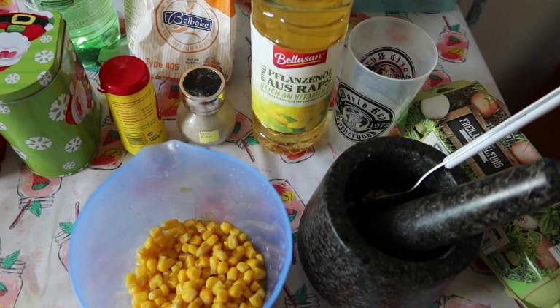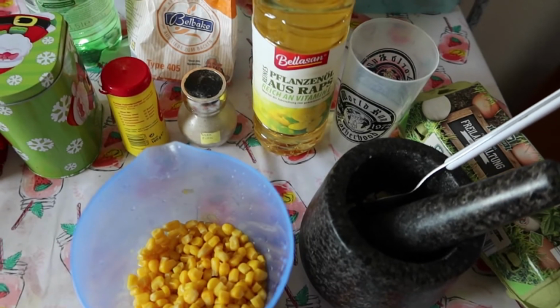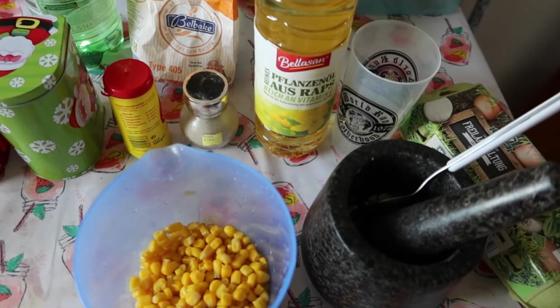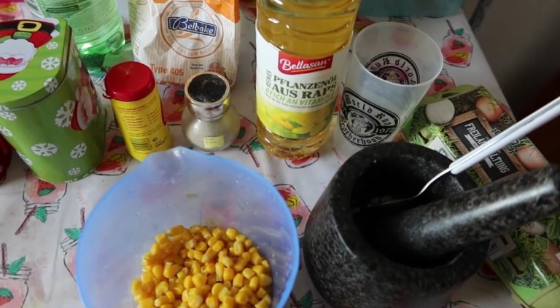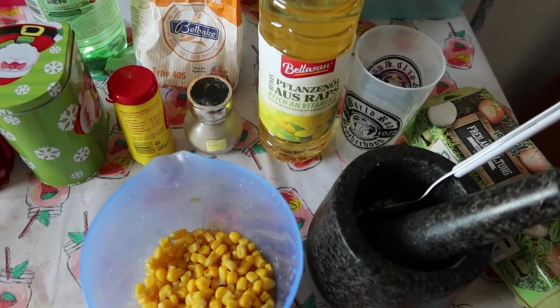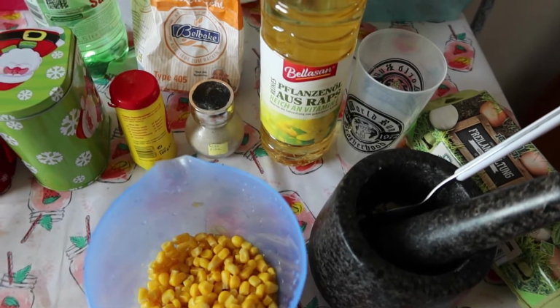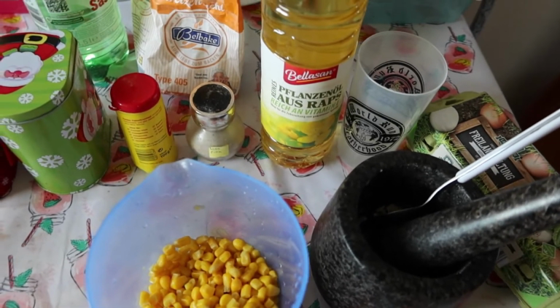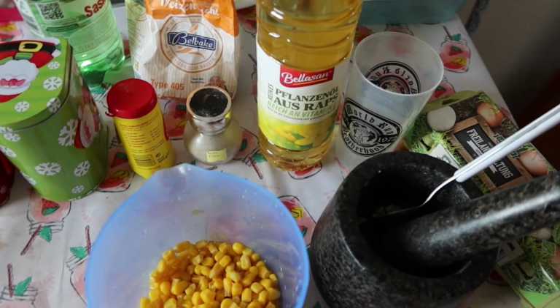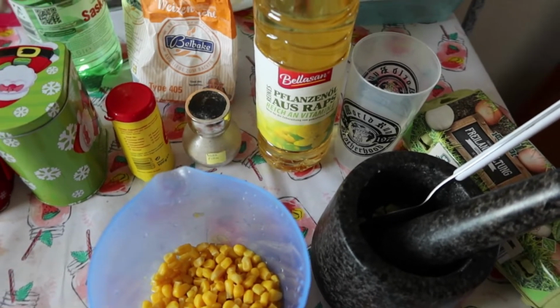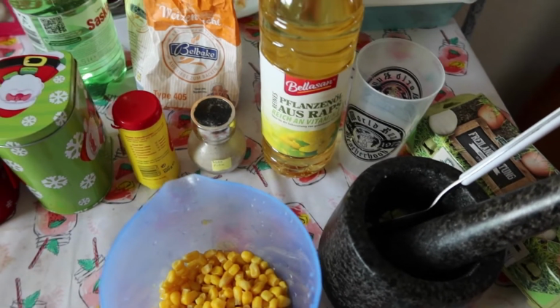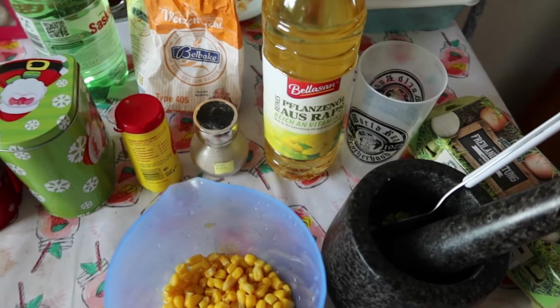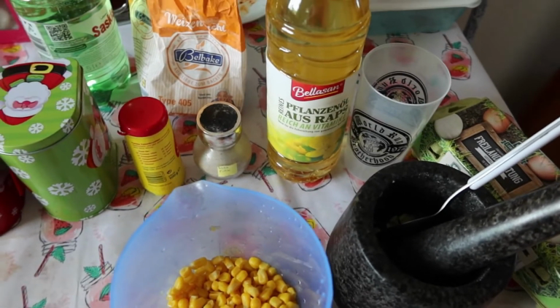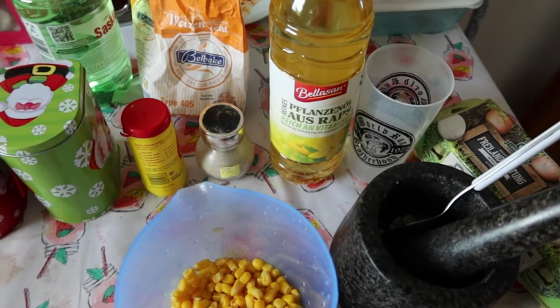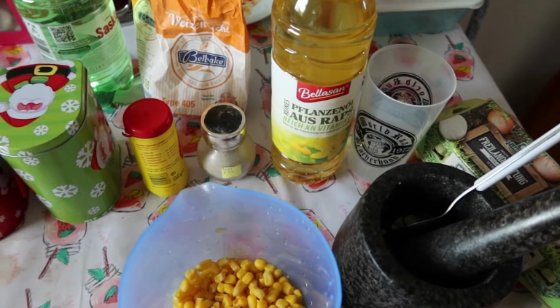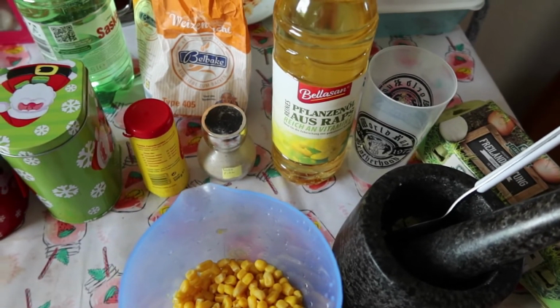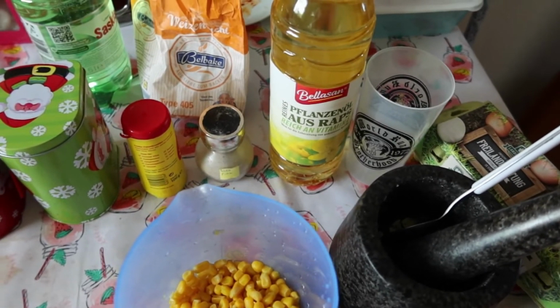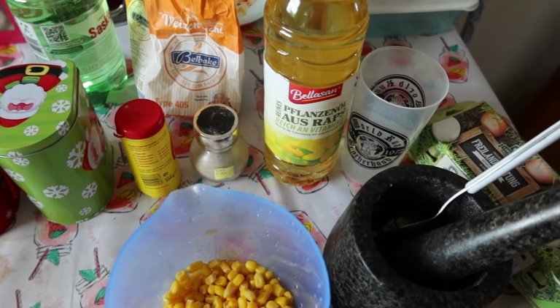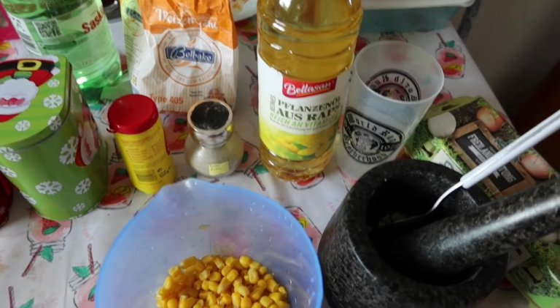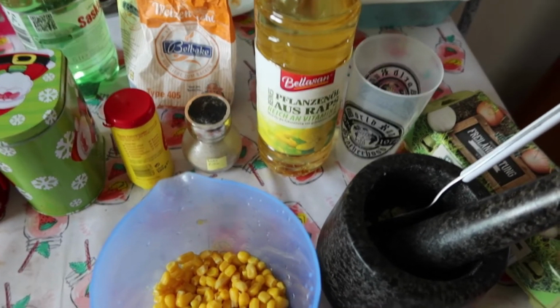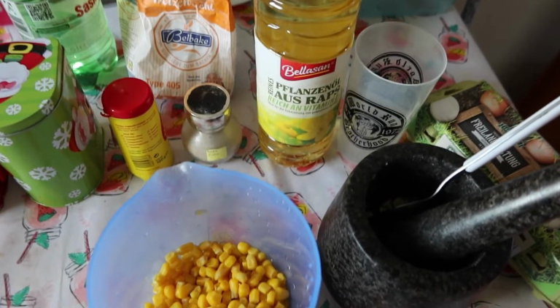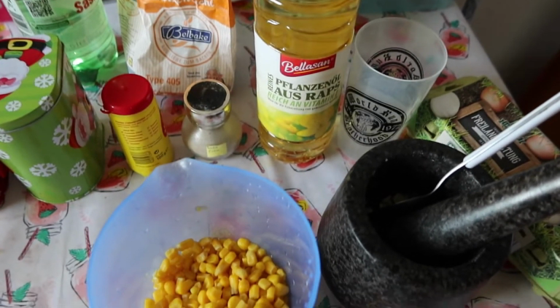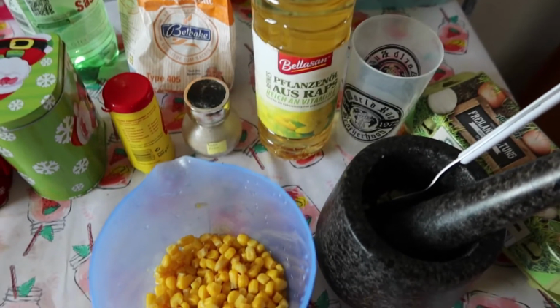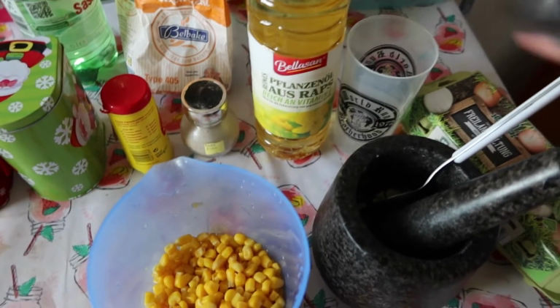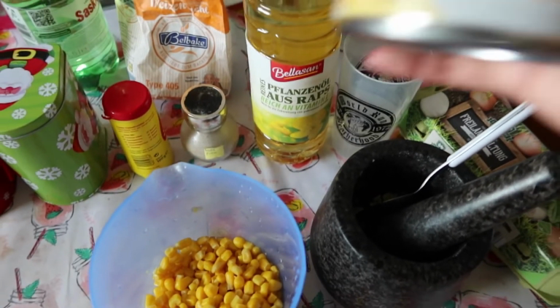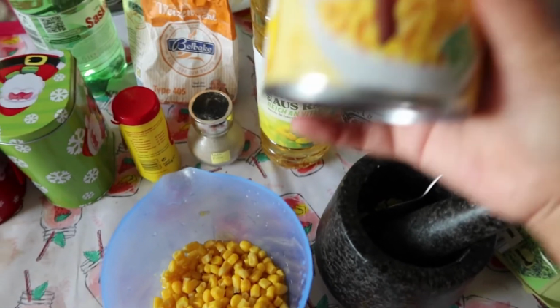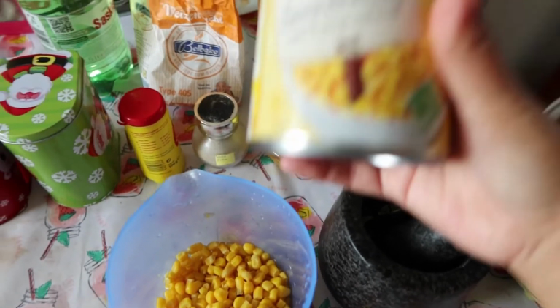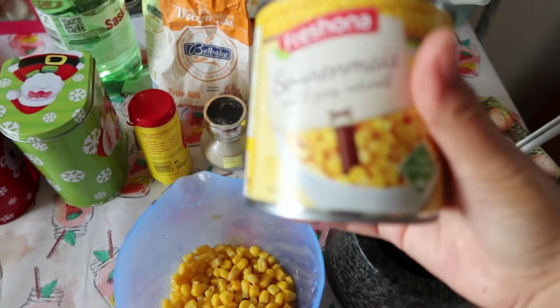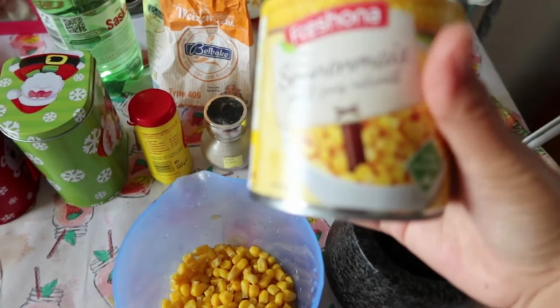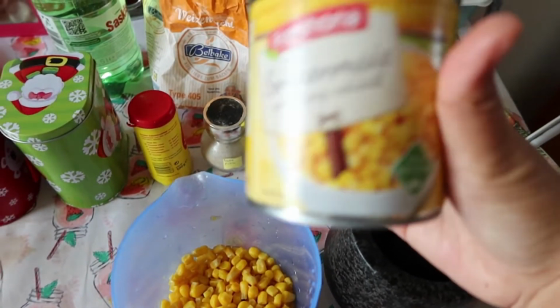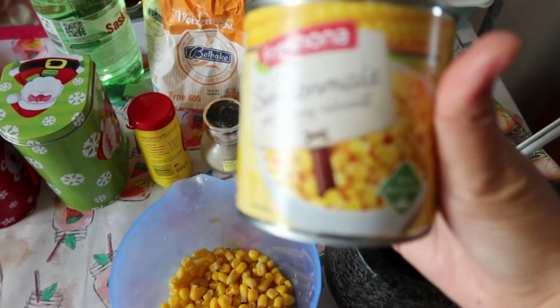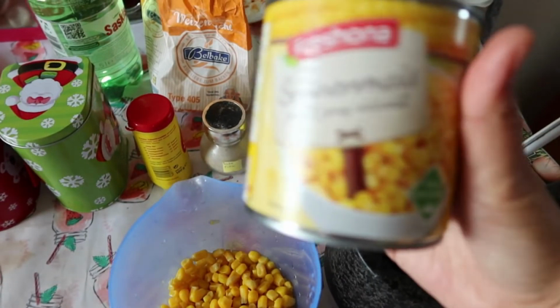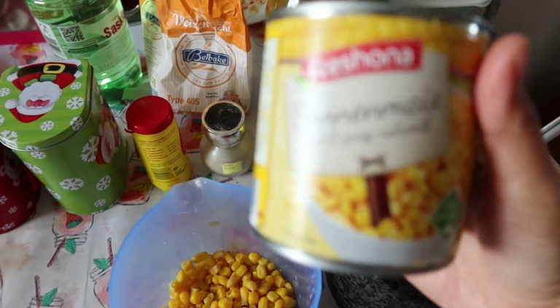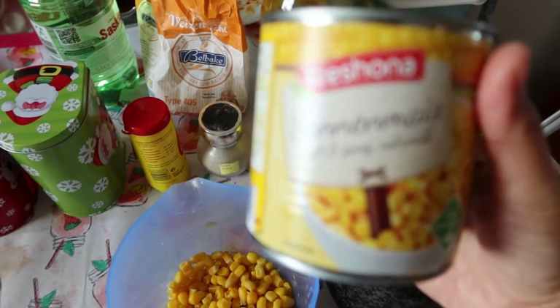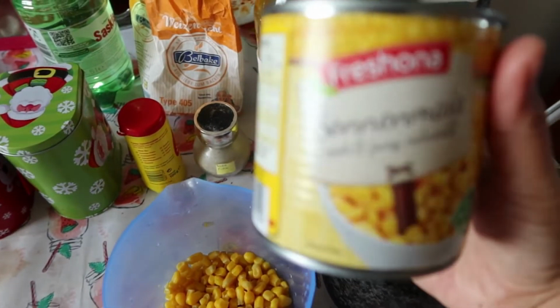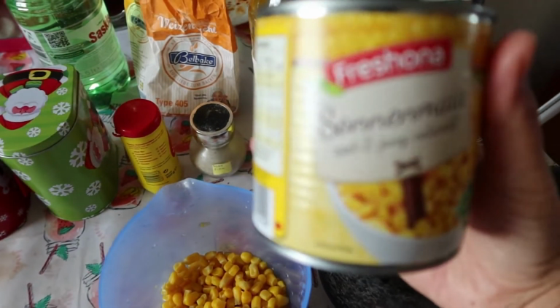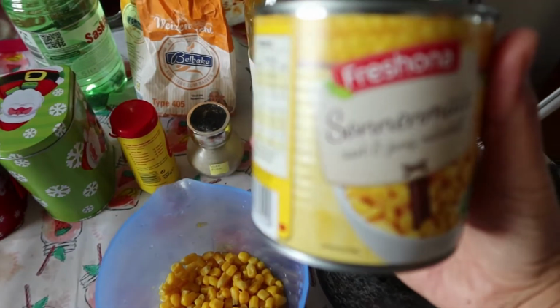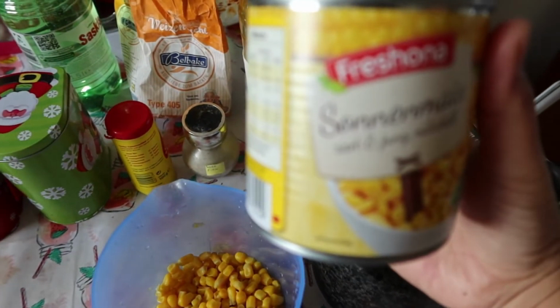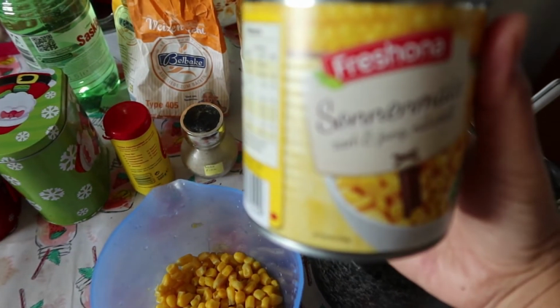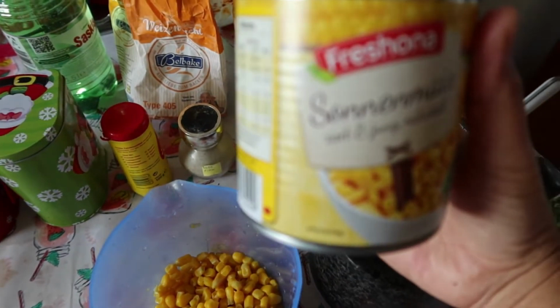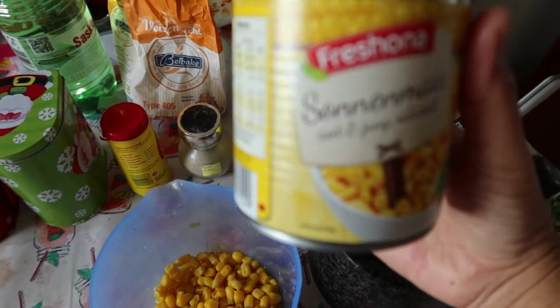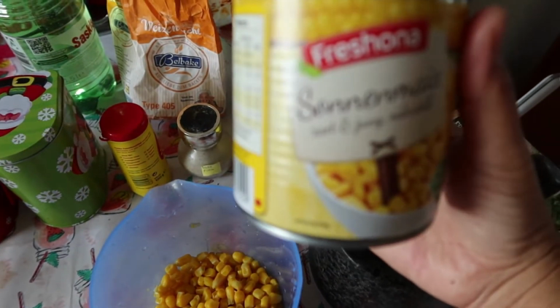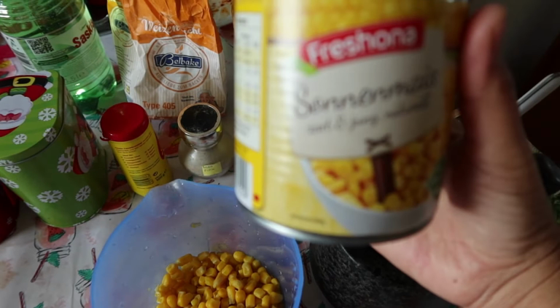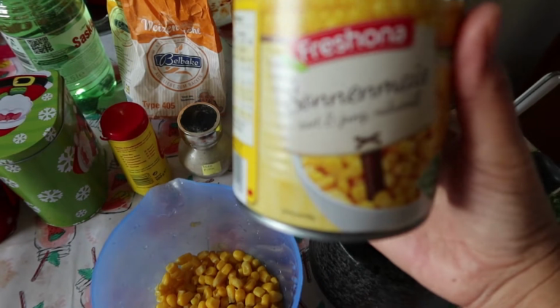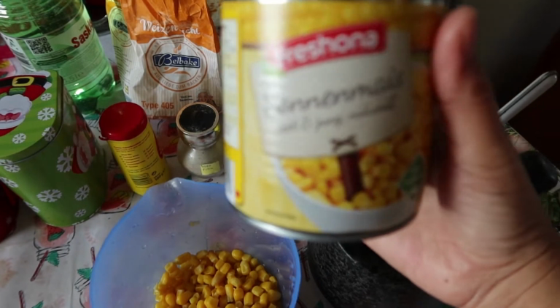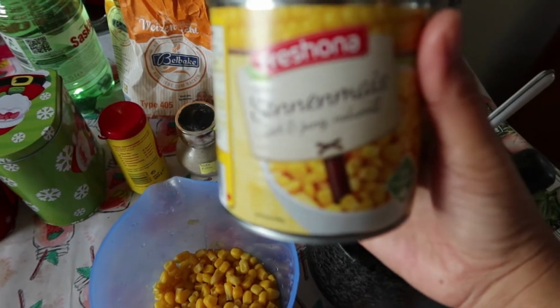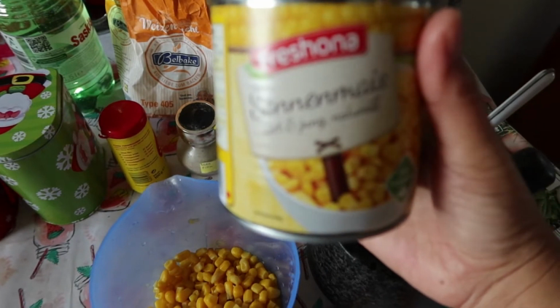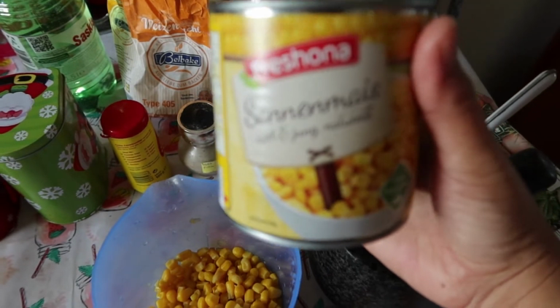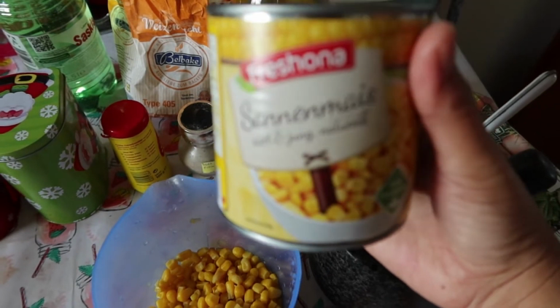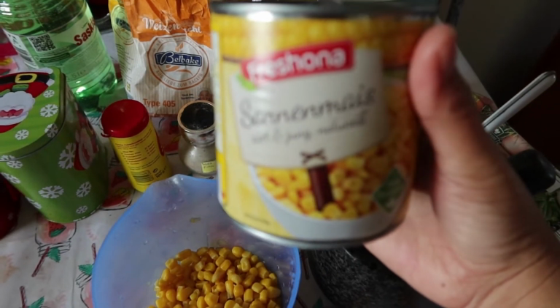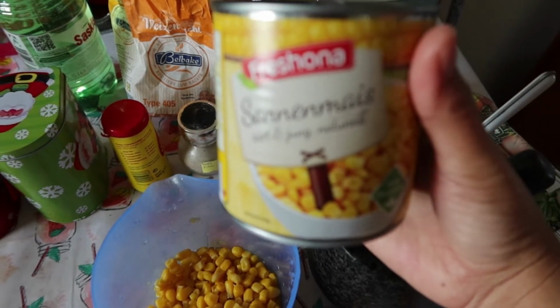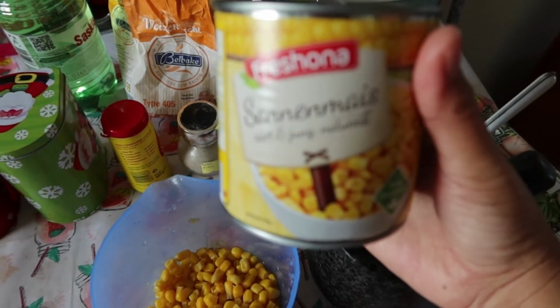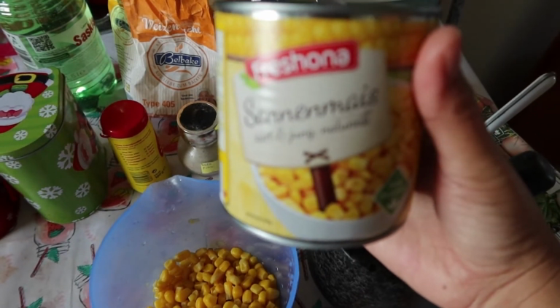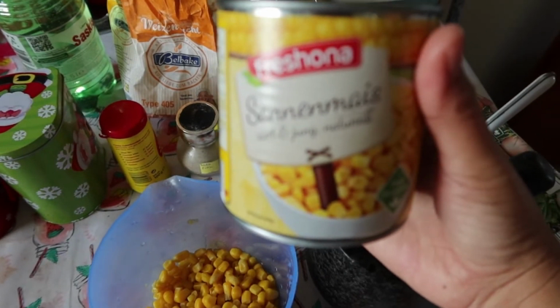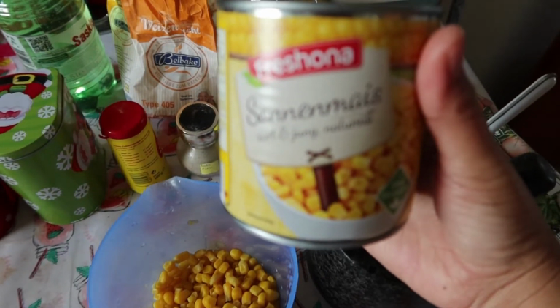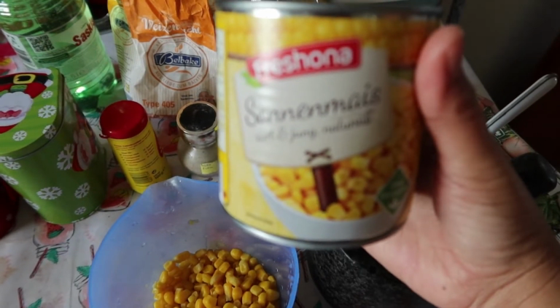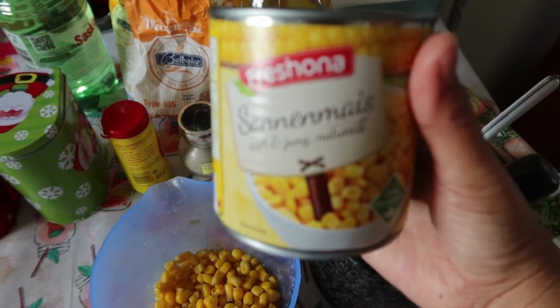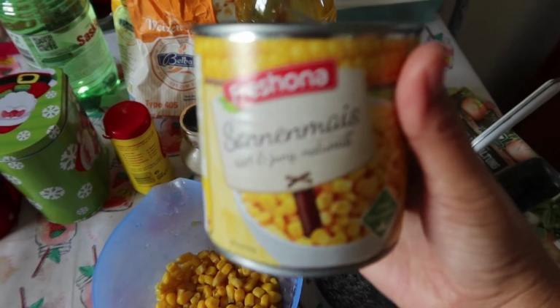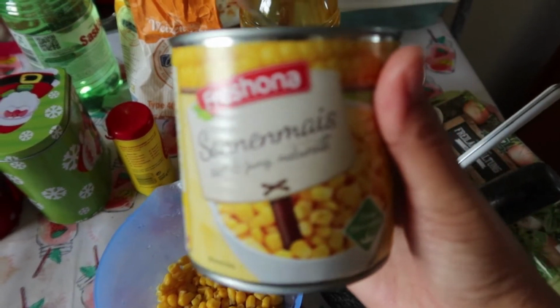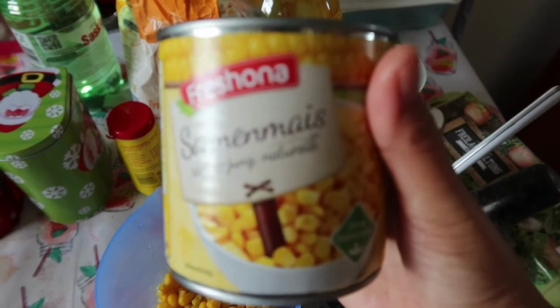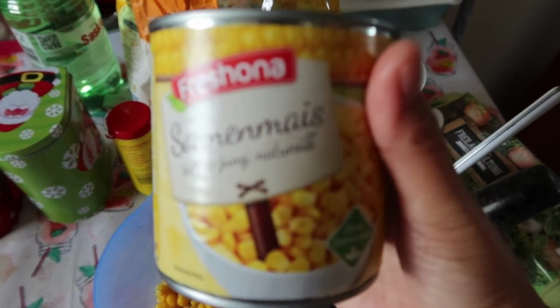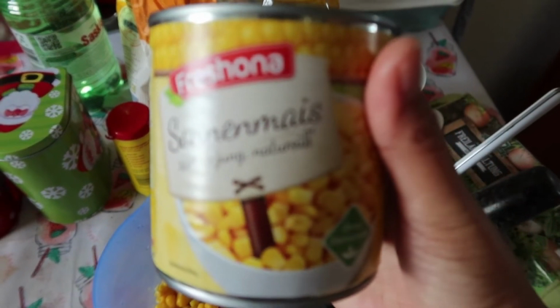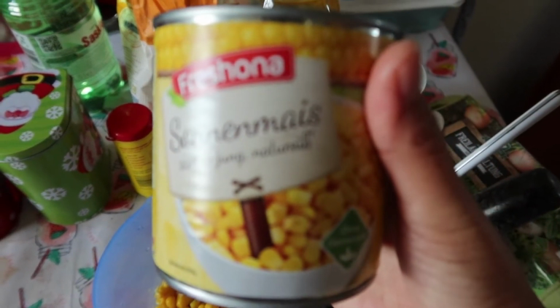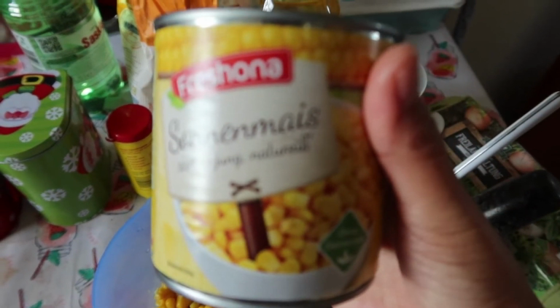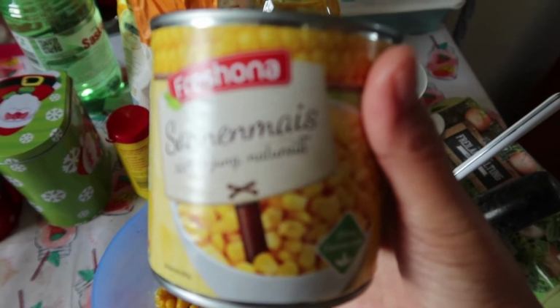Hari ini aku pengen bikin bakwan jagung, dan bahan utamanya pasti harus ada jagung ya. Aku beli yang kayak gini aja, yang udah simple banget.